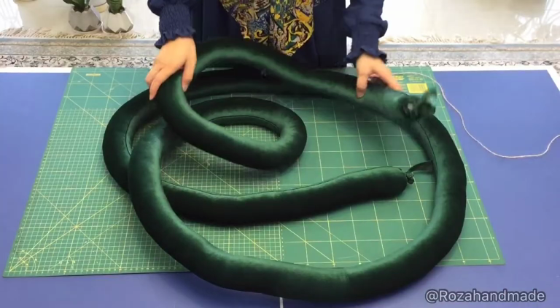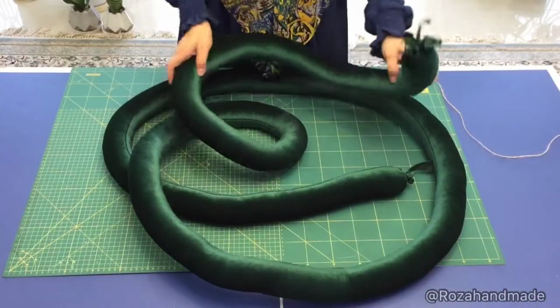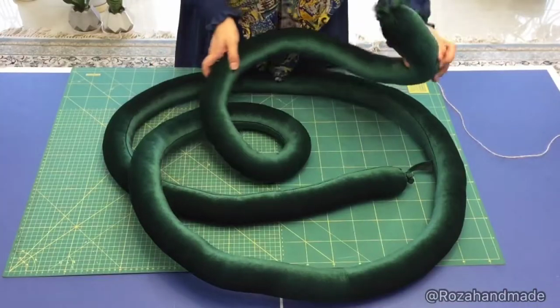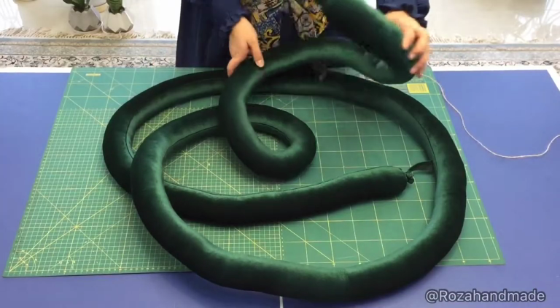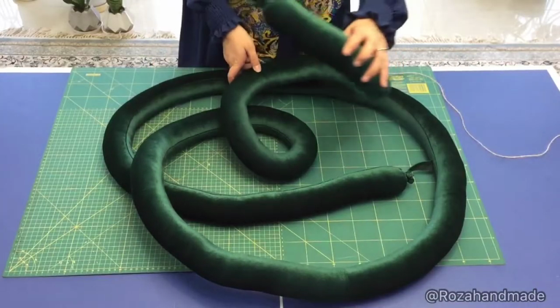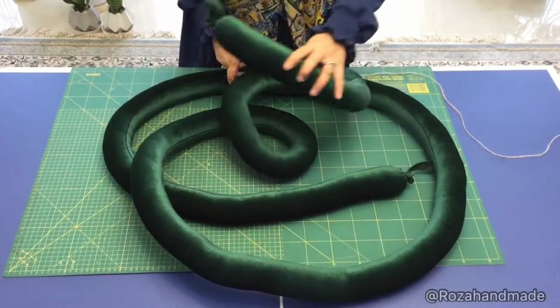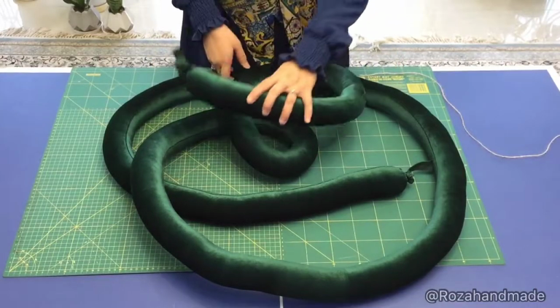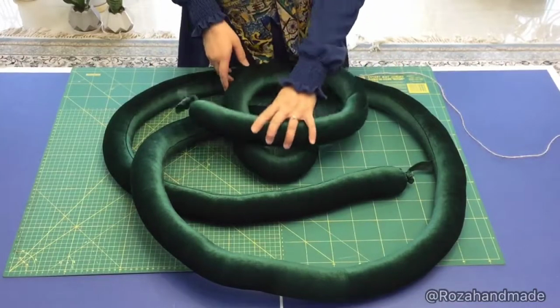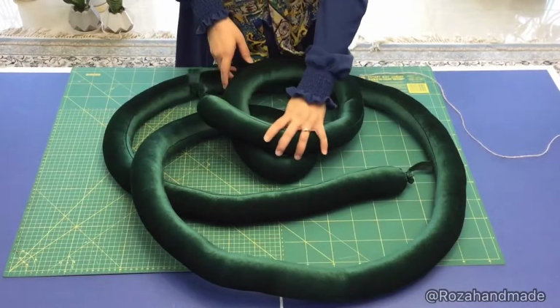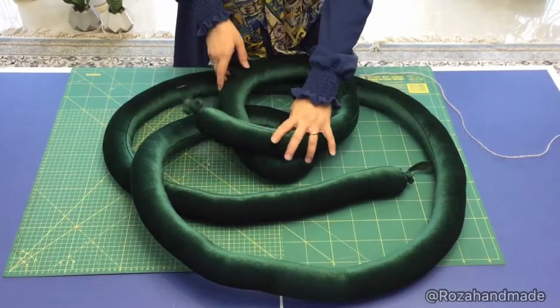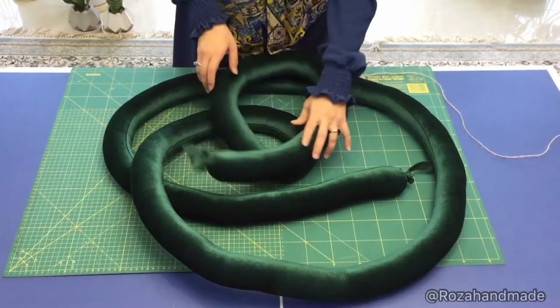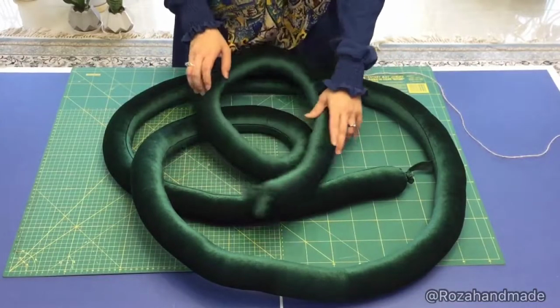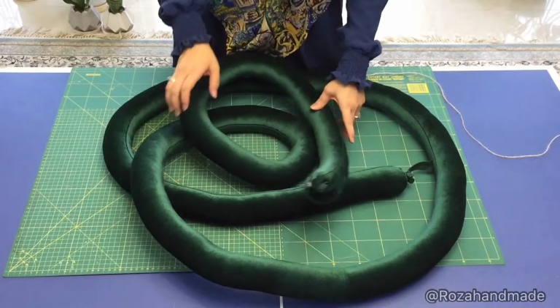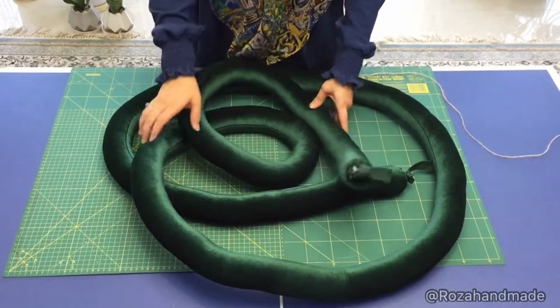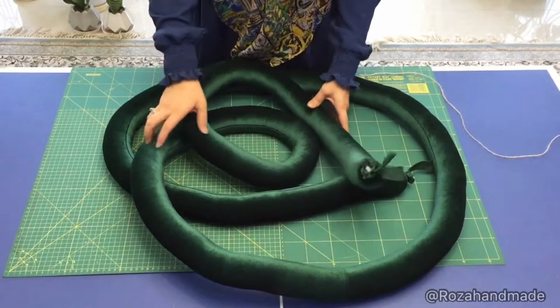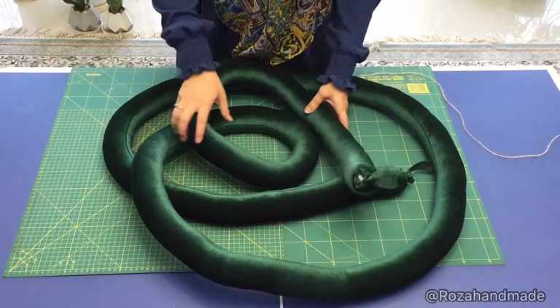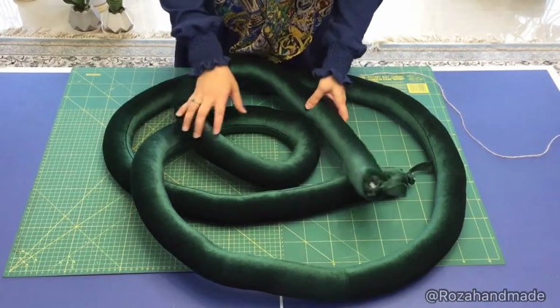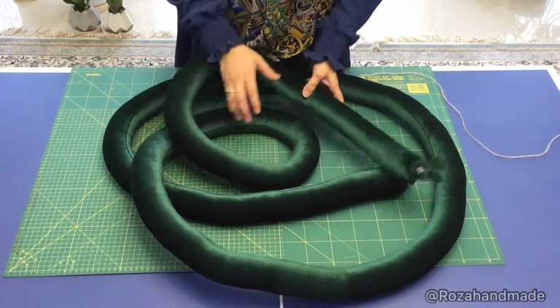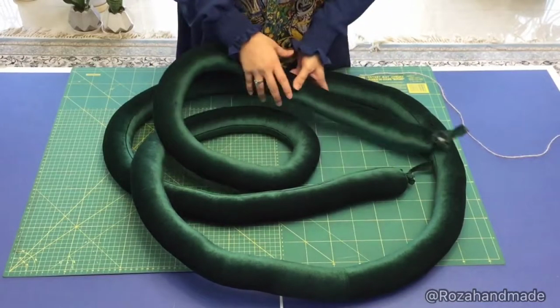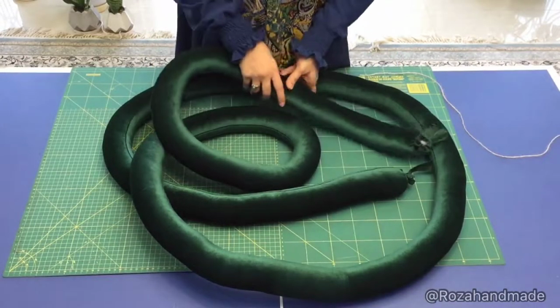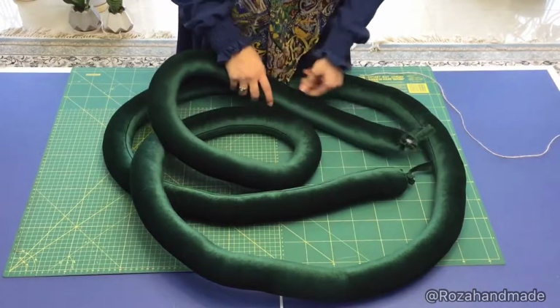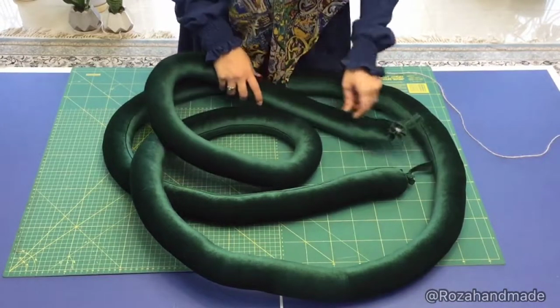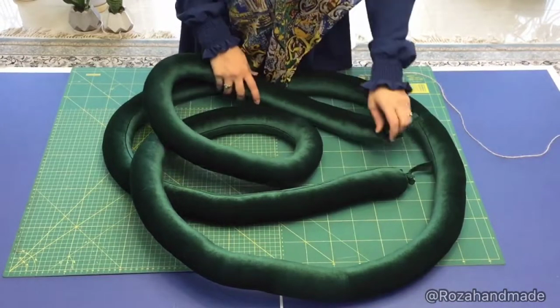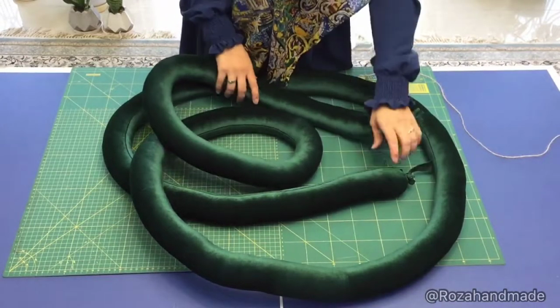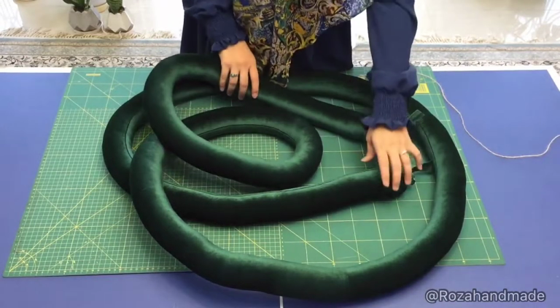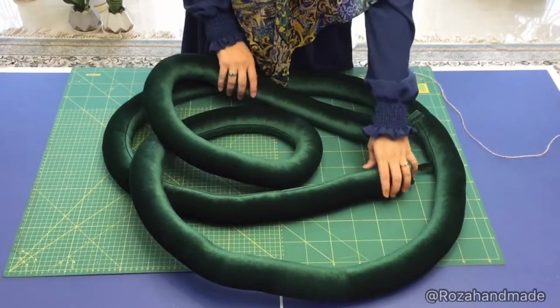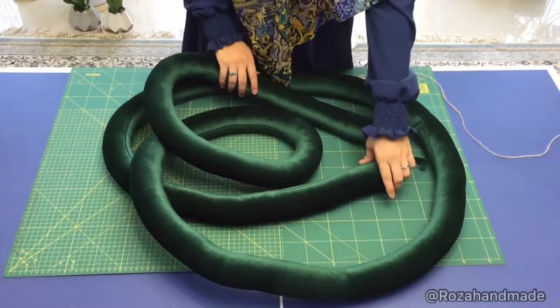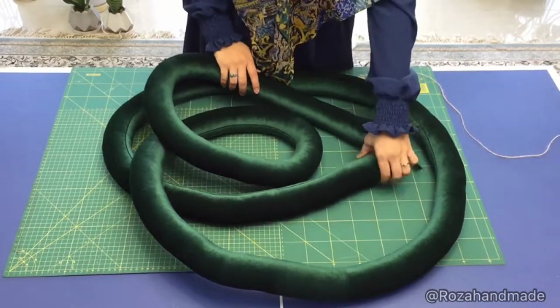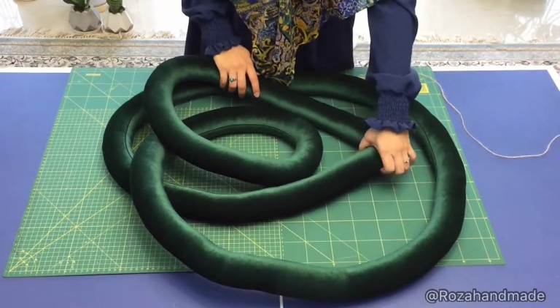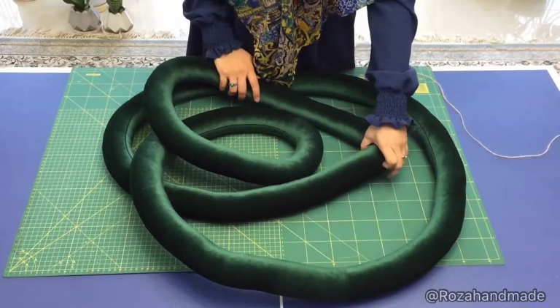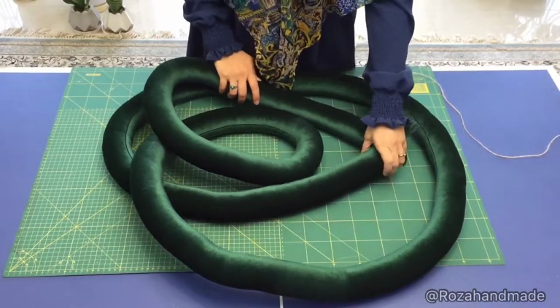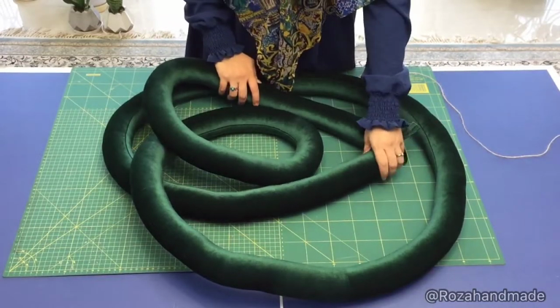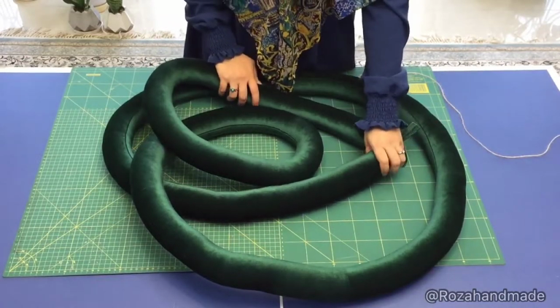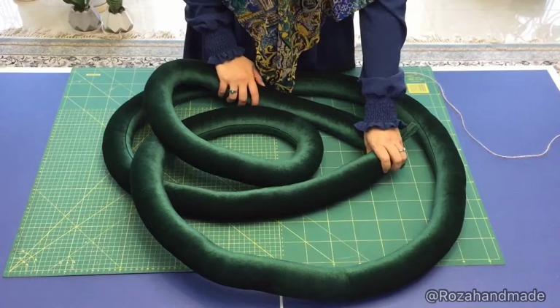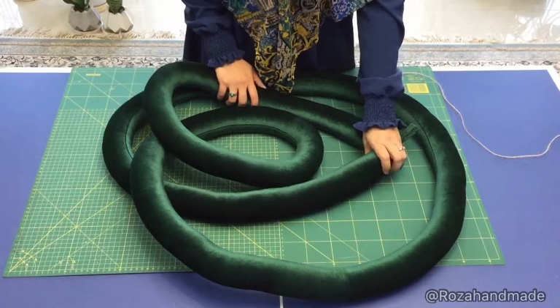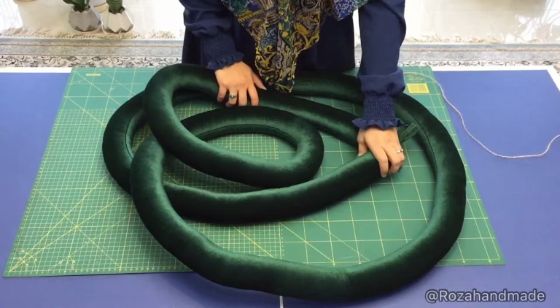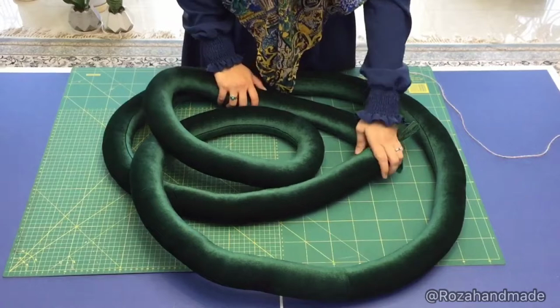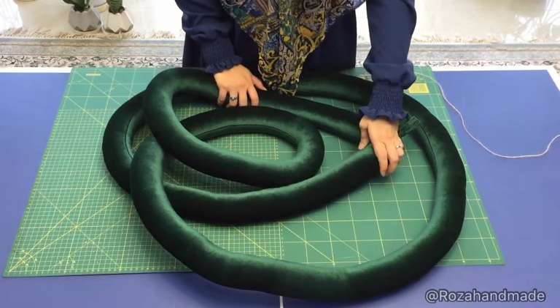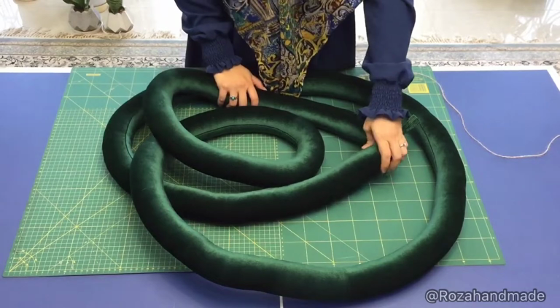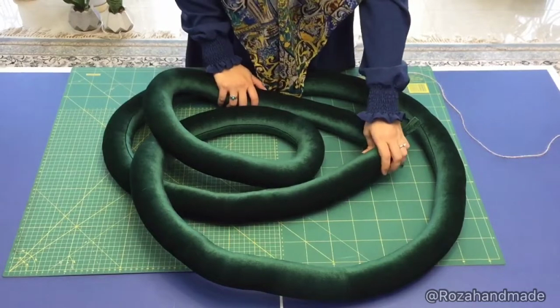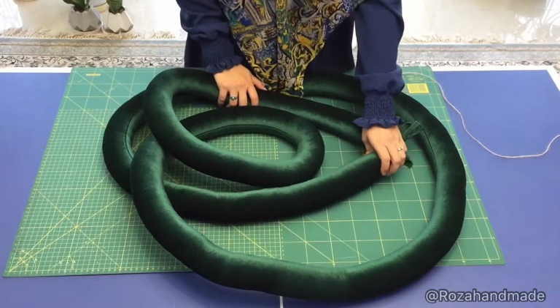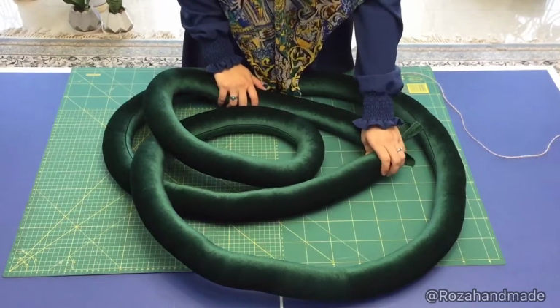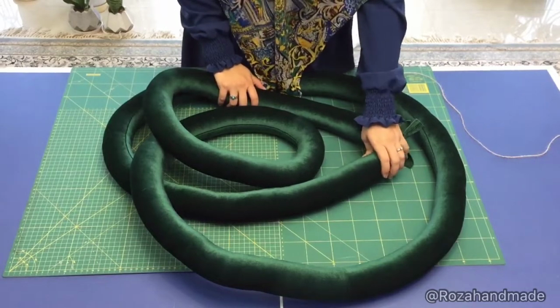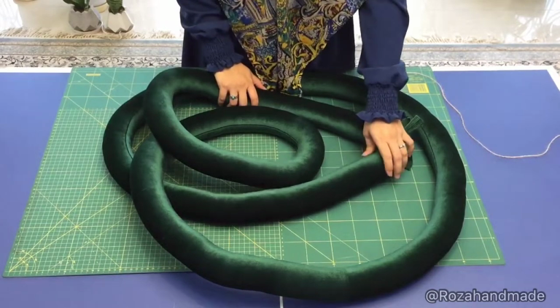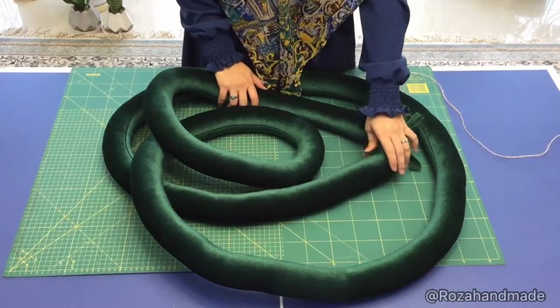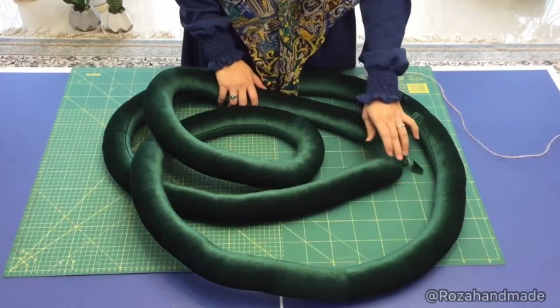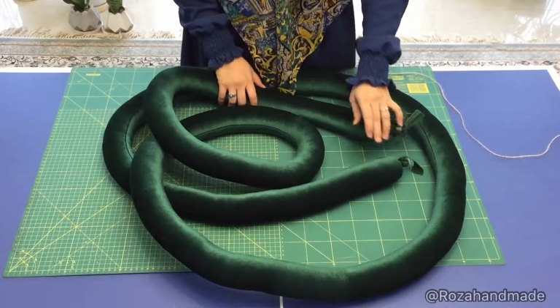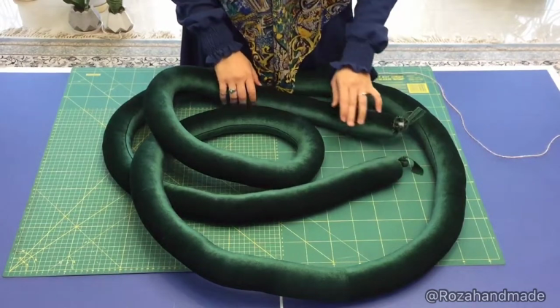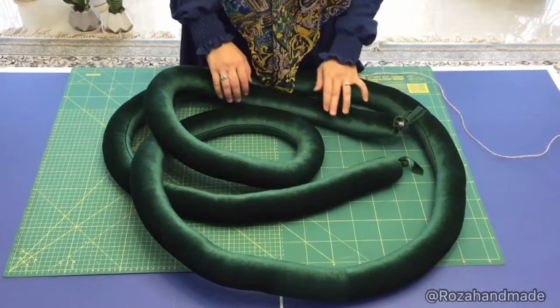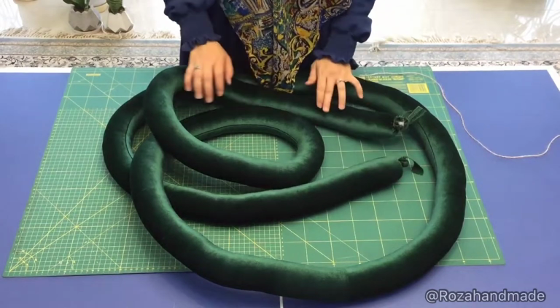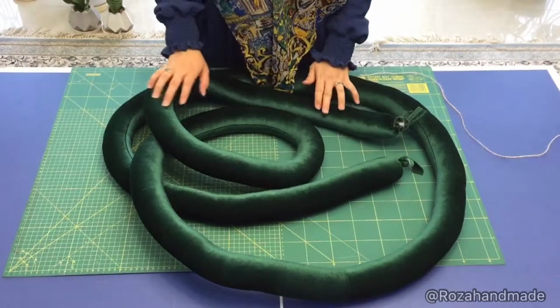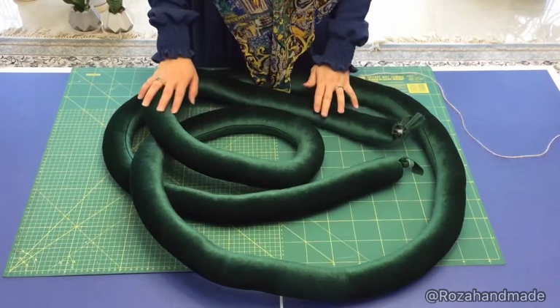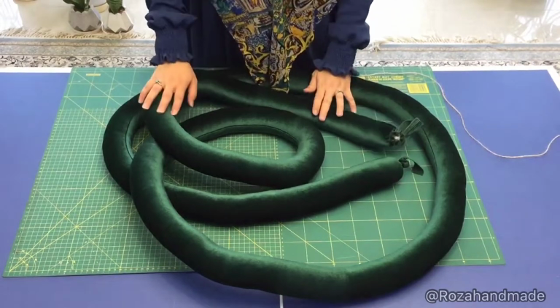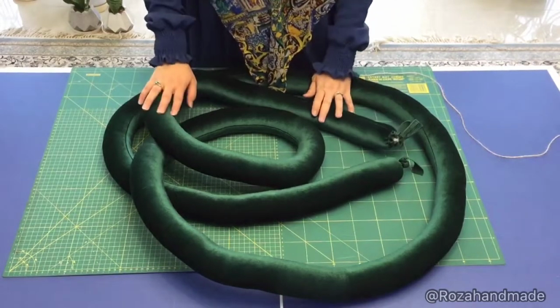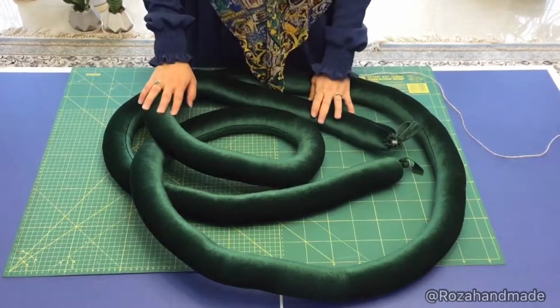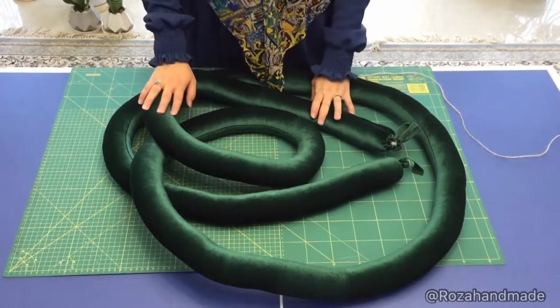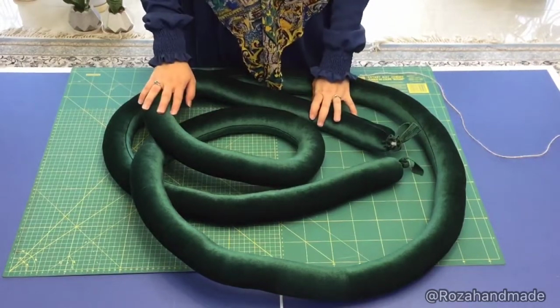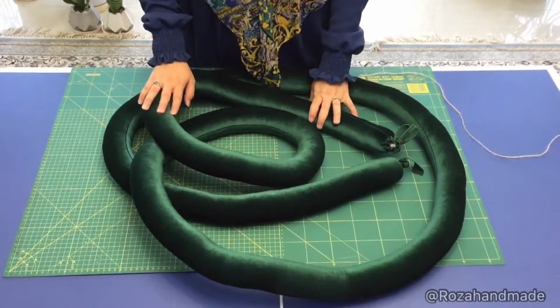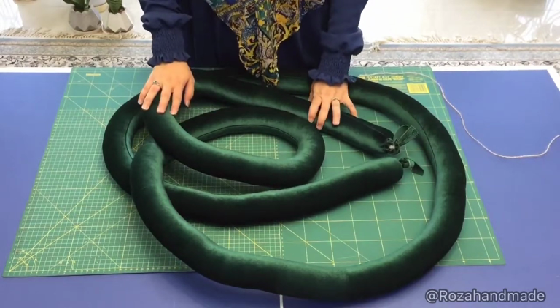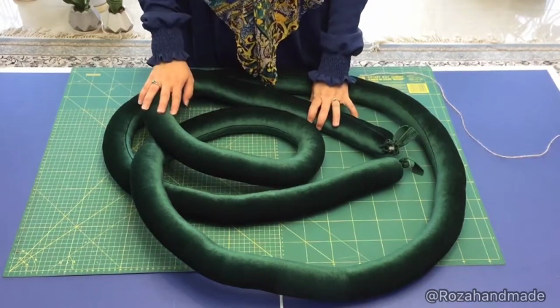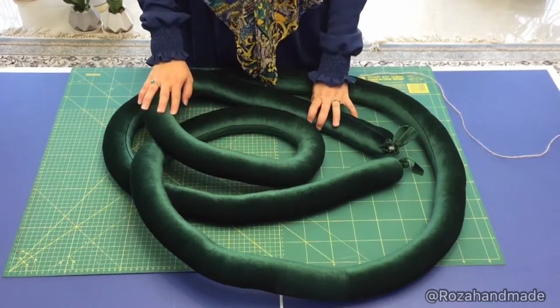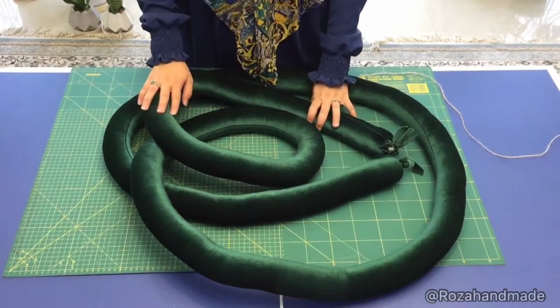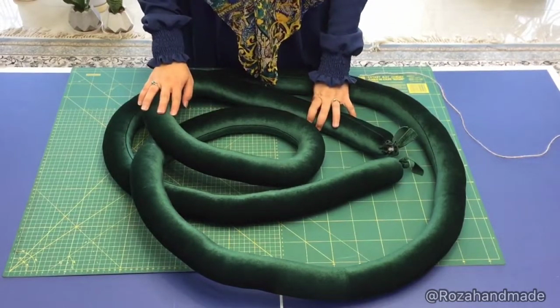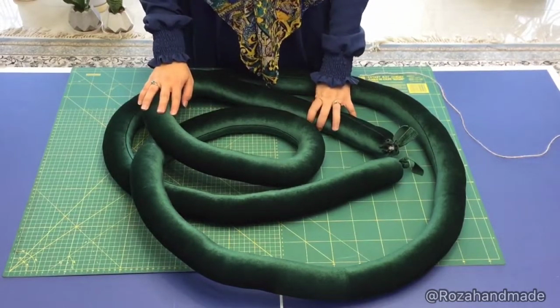The braid is ready. The length of the braid is 4 meters and a half. Now I'm starting to tie.